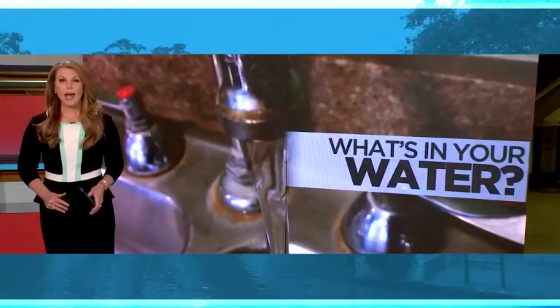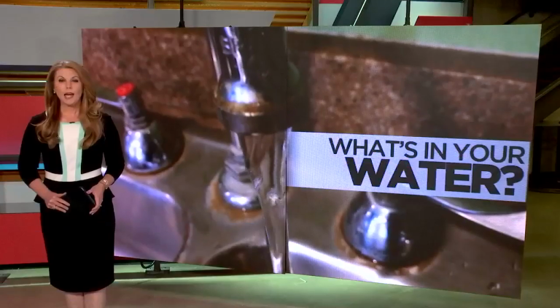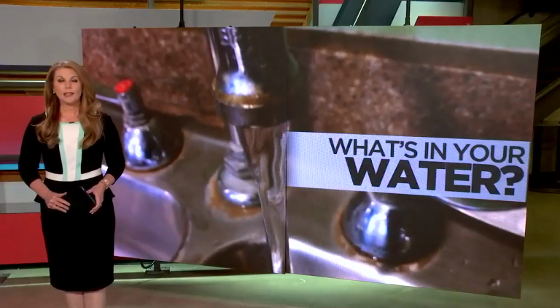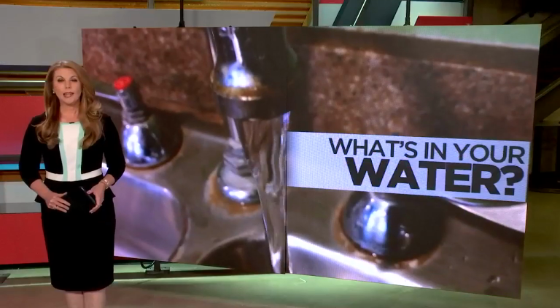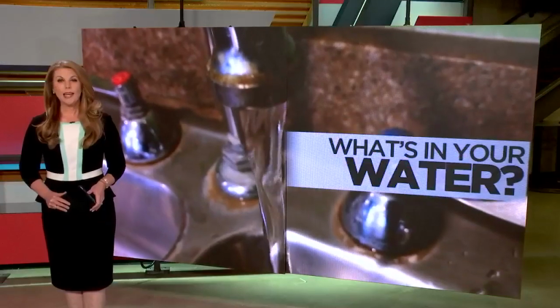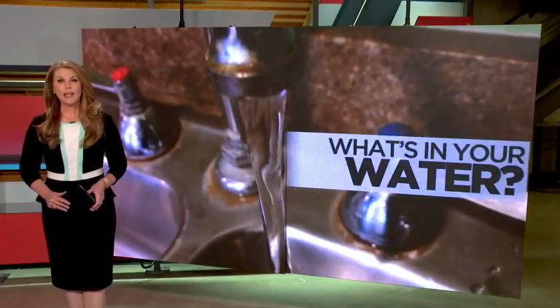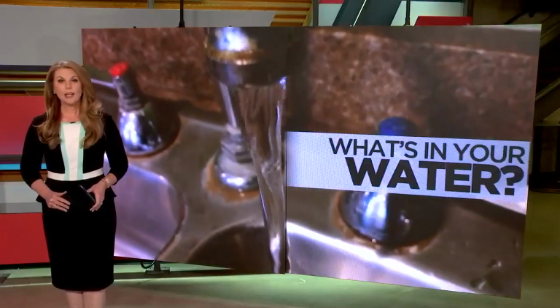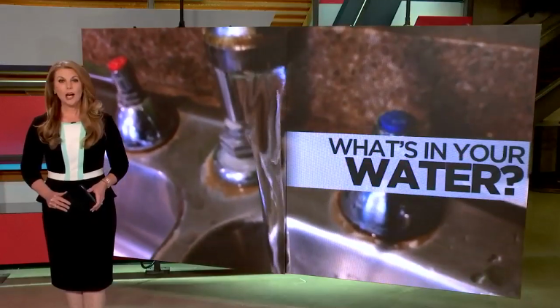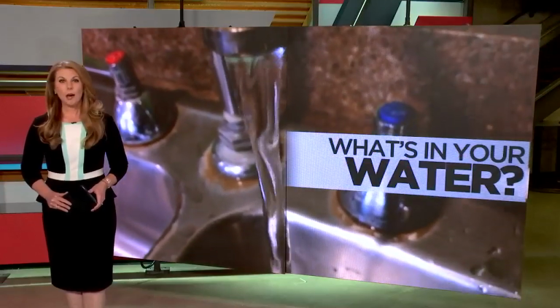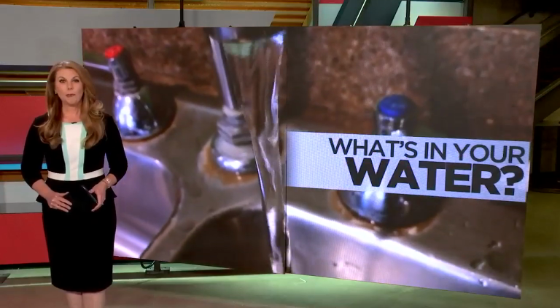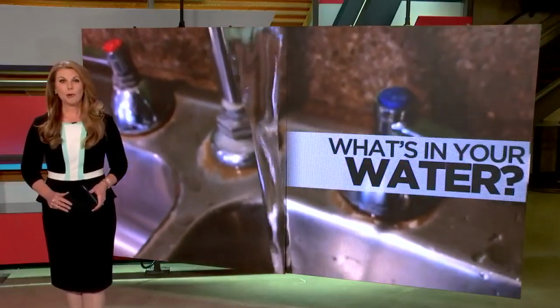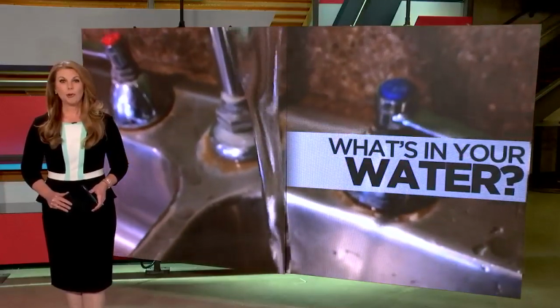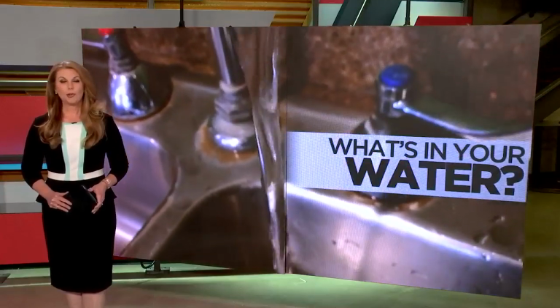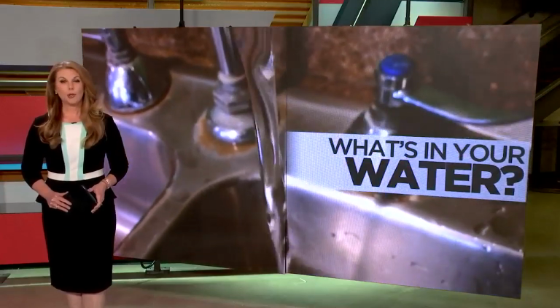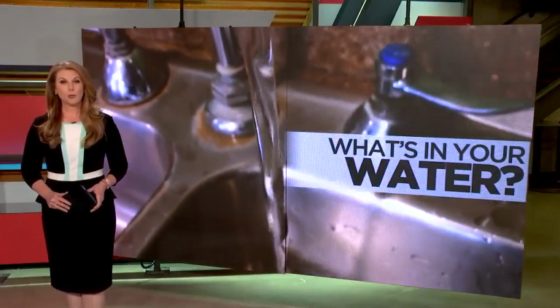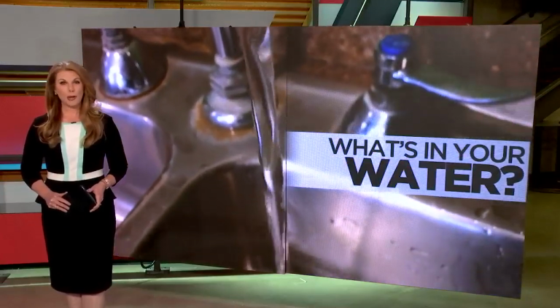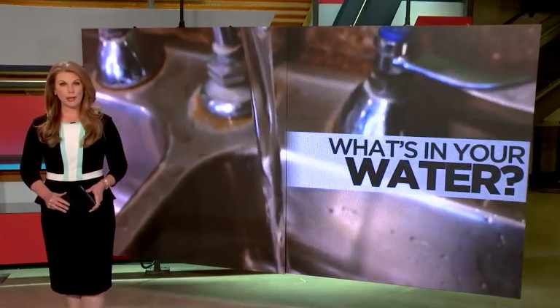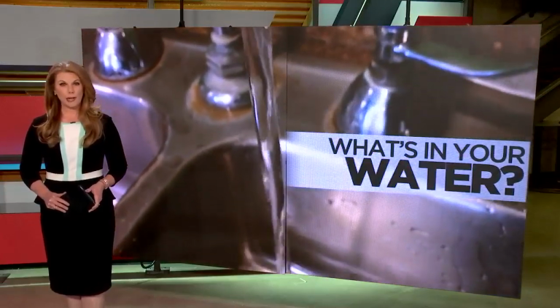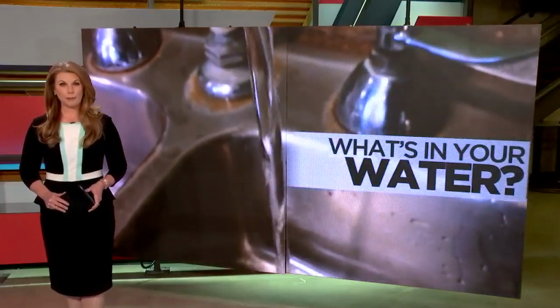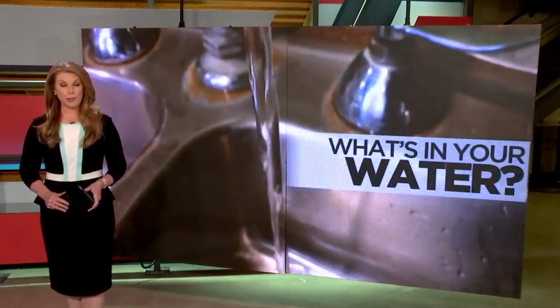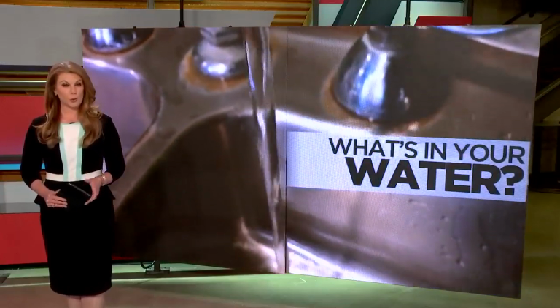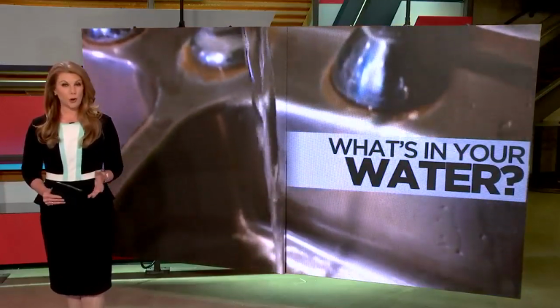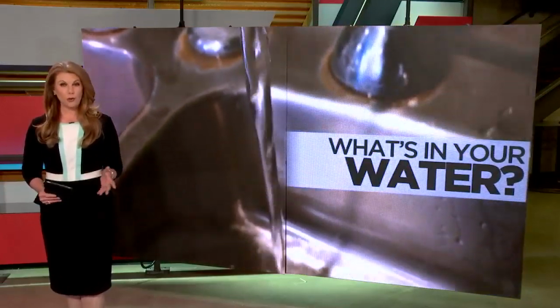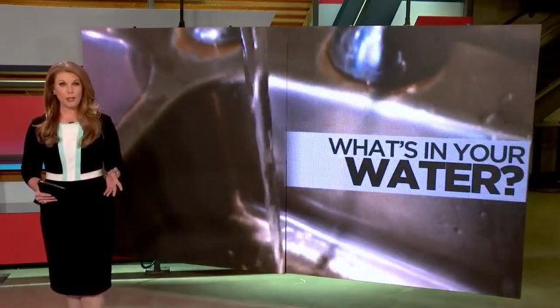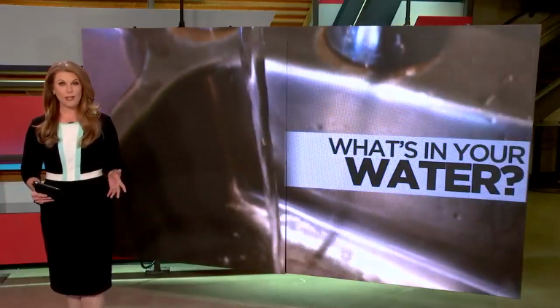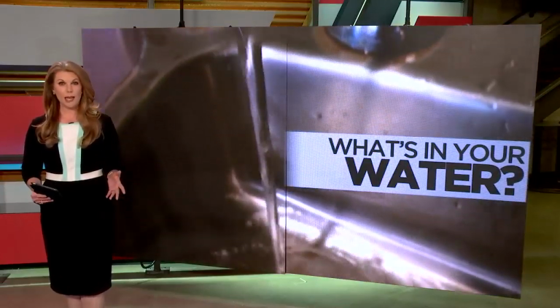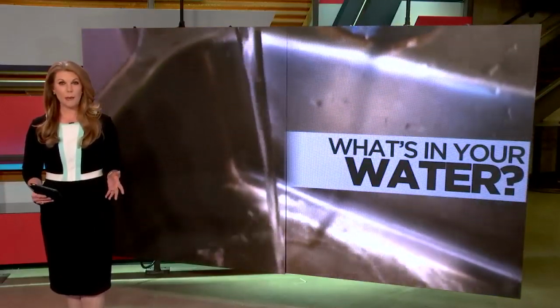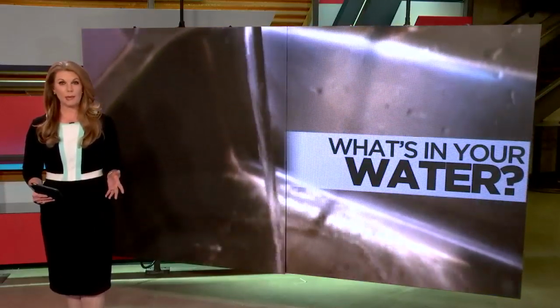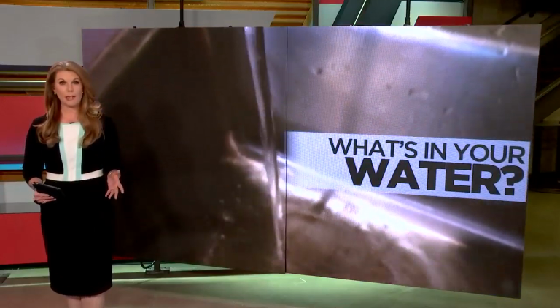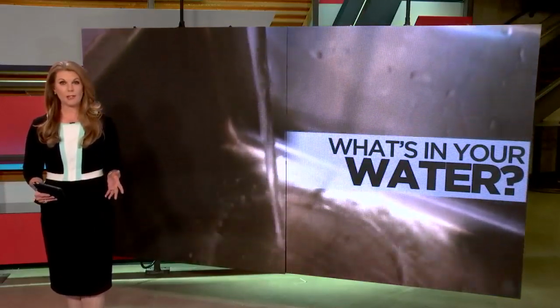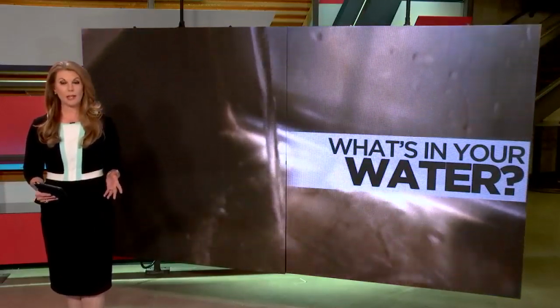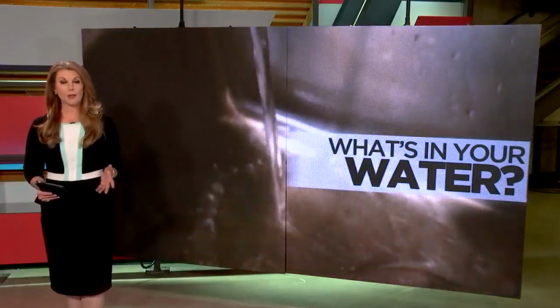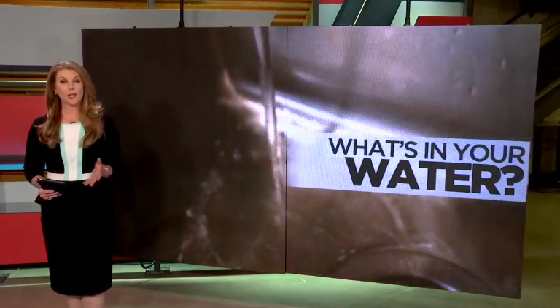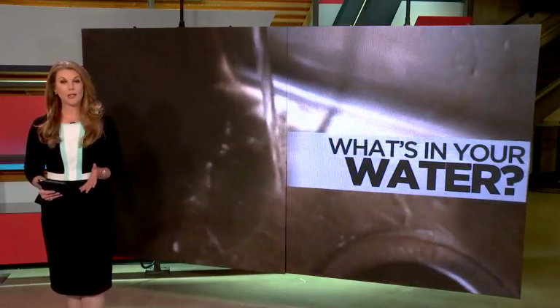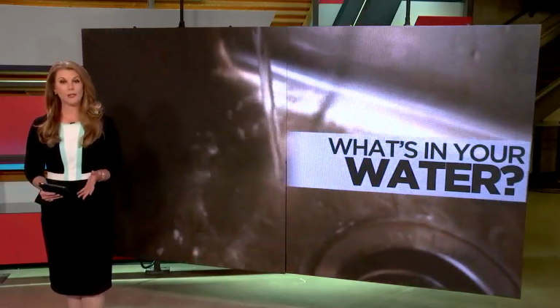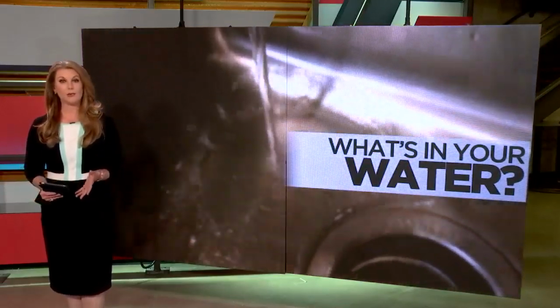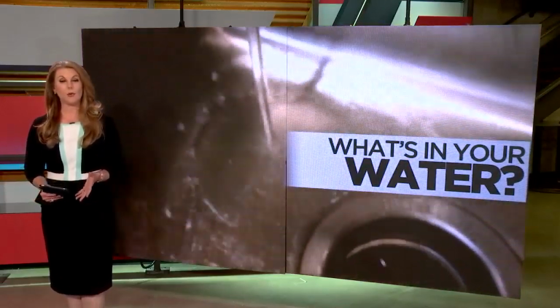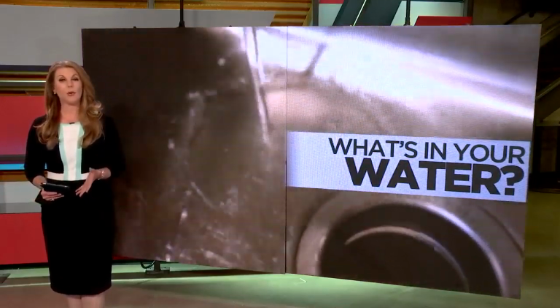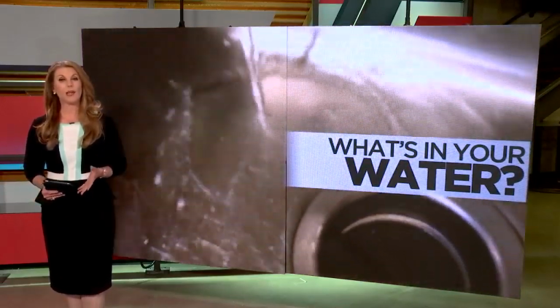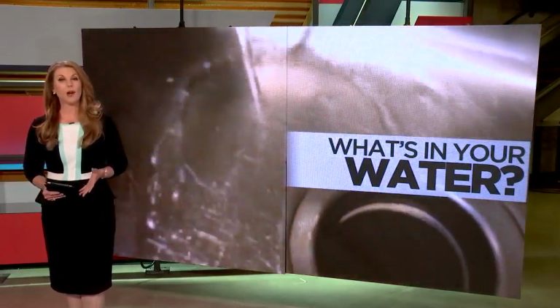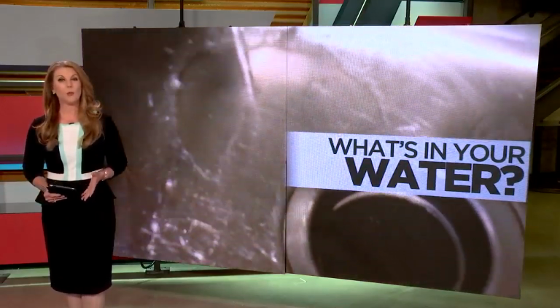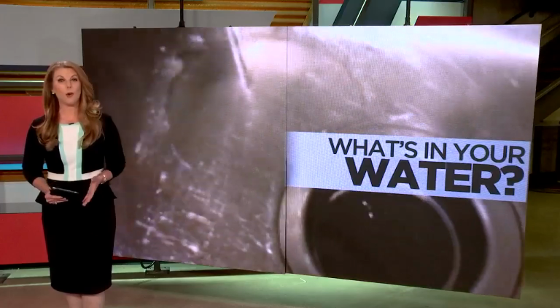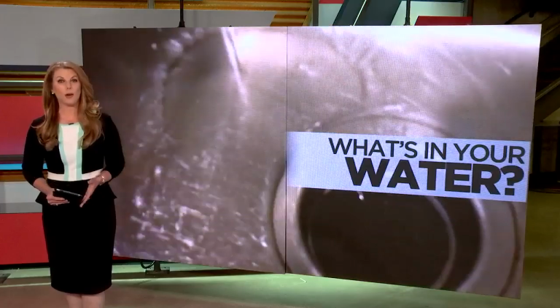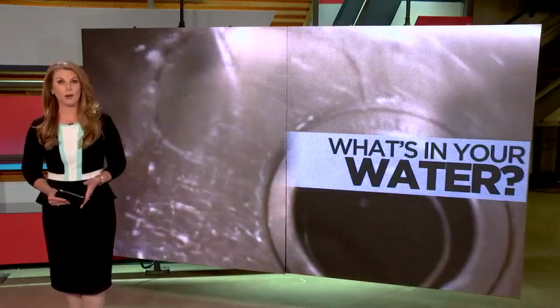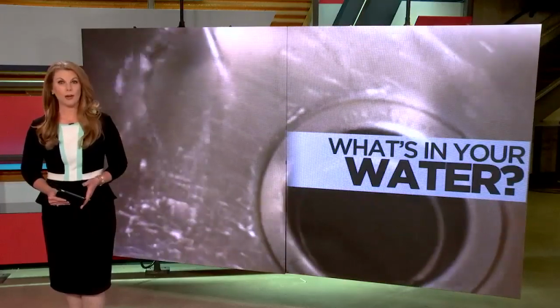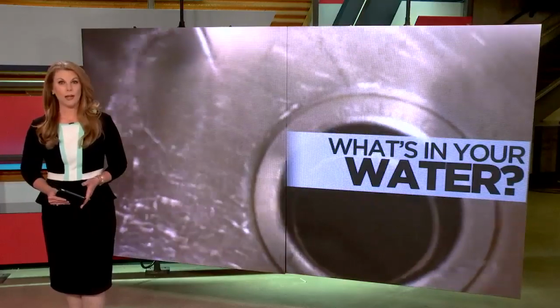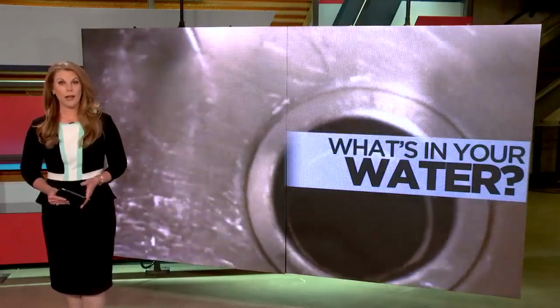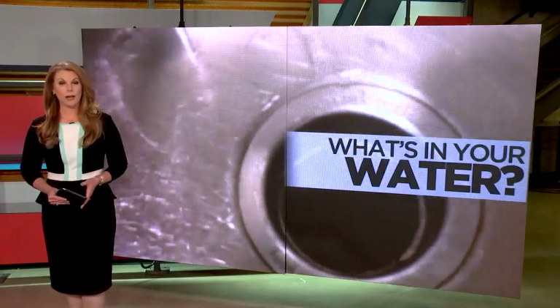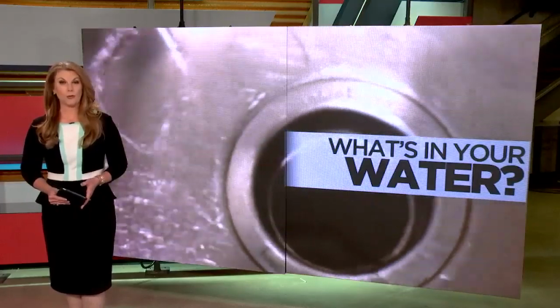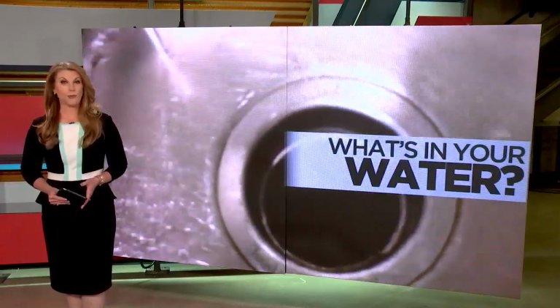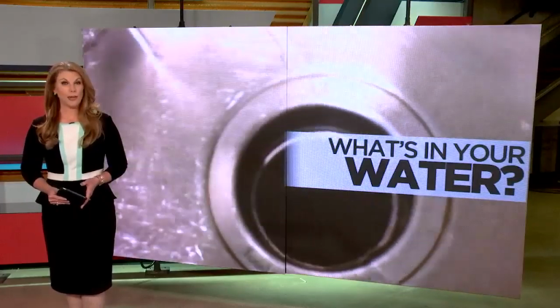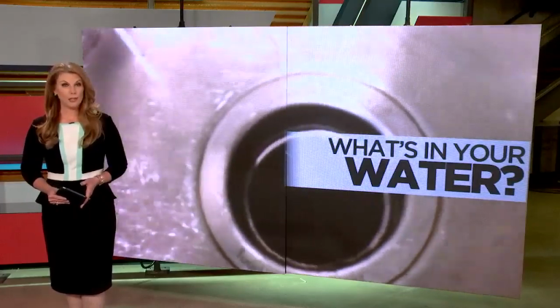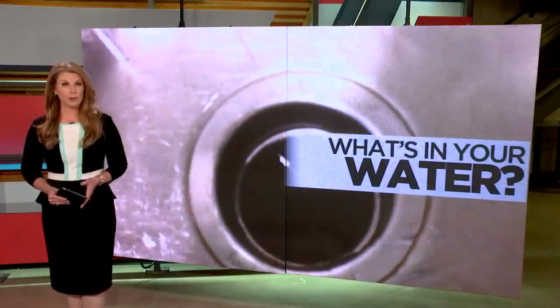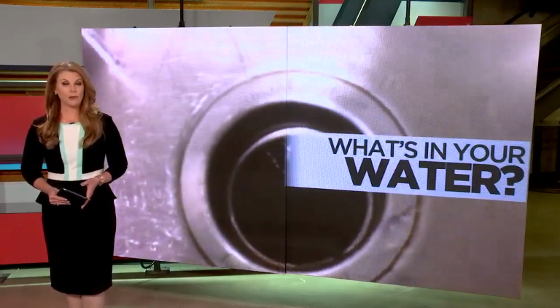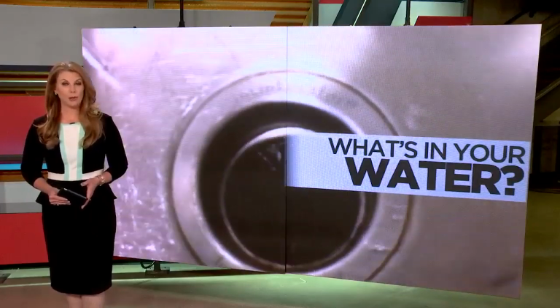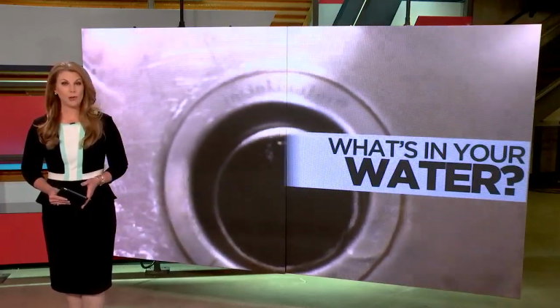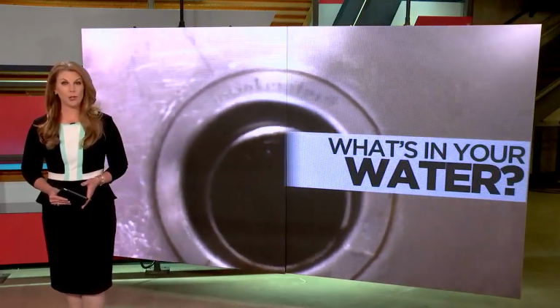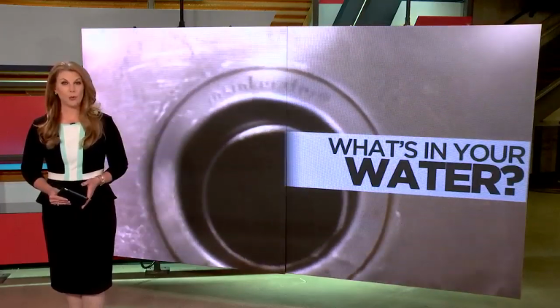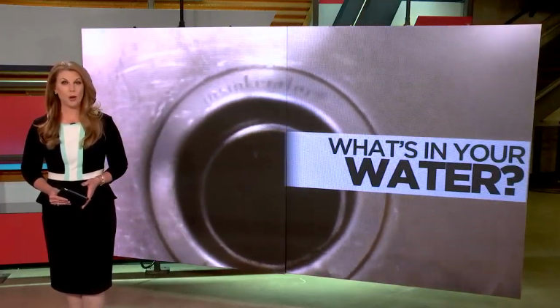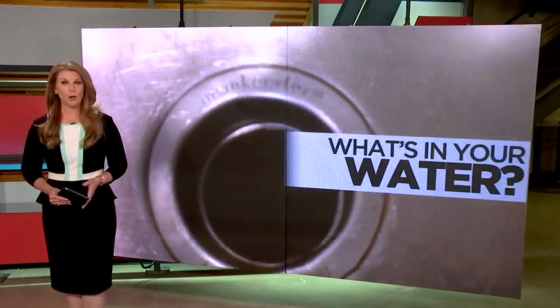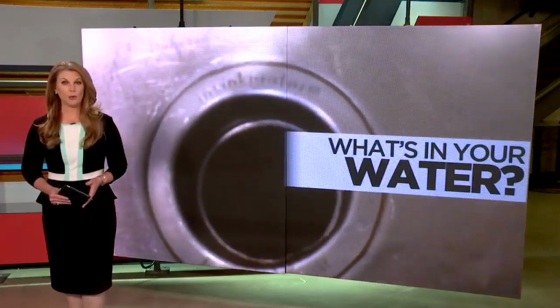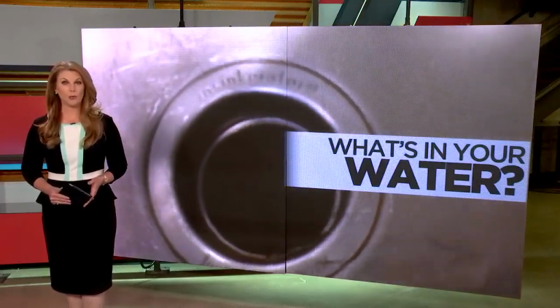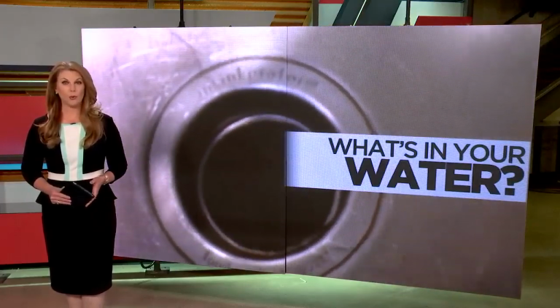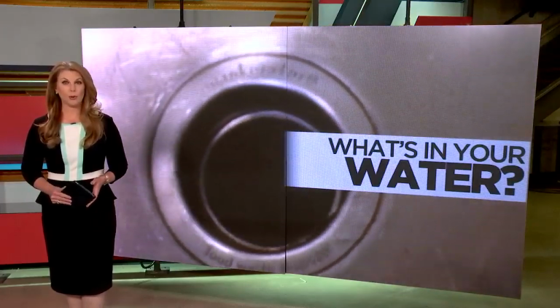Lead, copper, uranium. These are all contaminants that are tested for in our water, and you'll find them in various water reports.